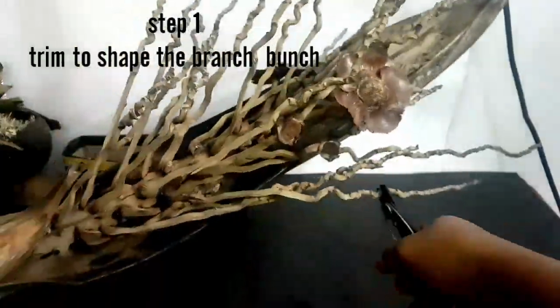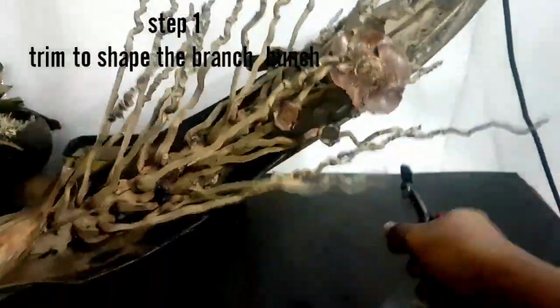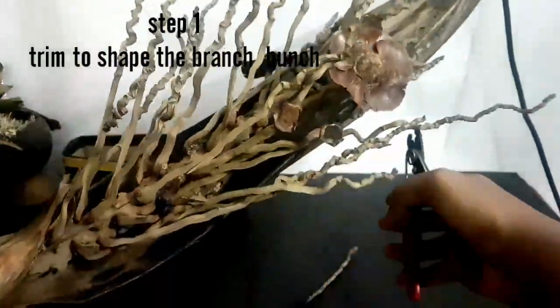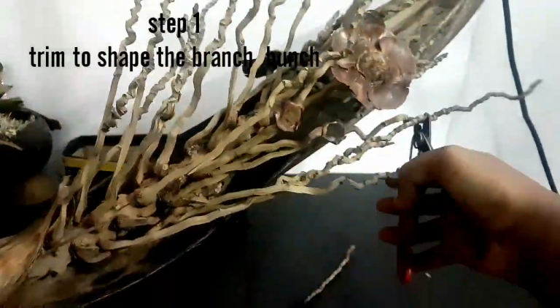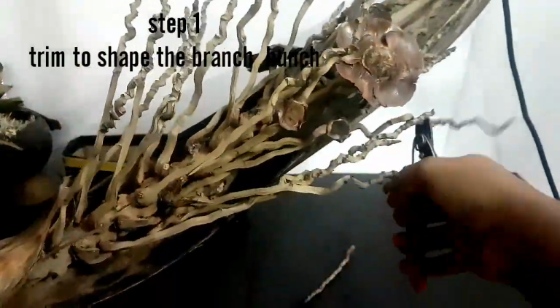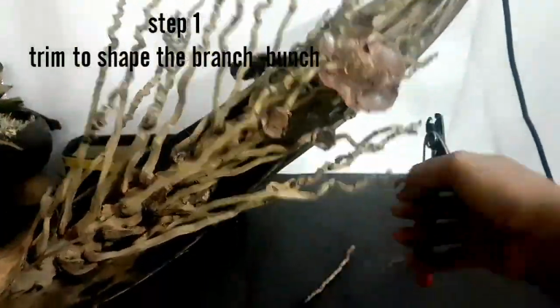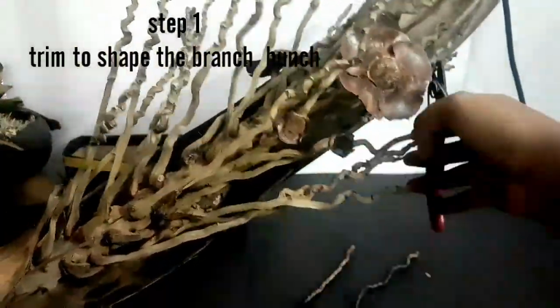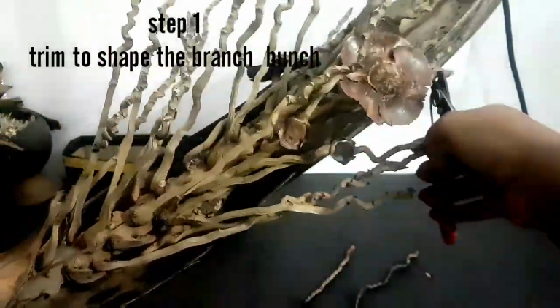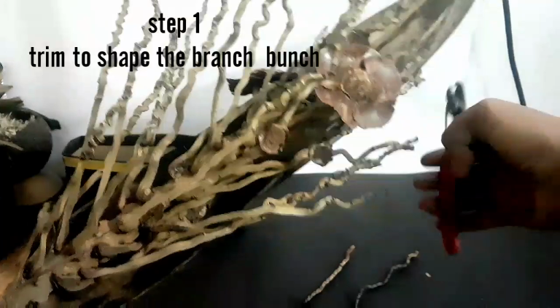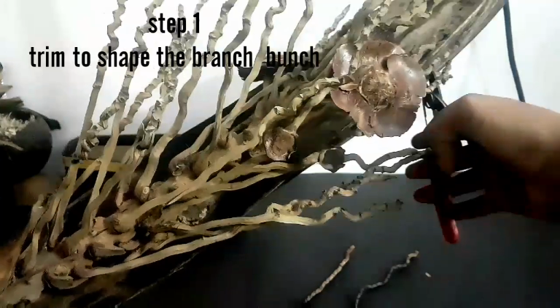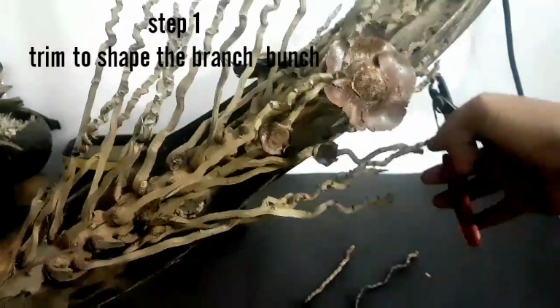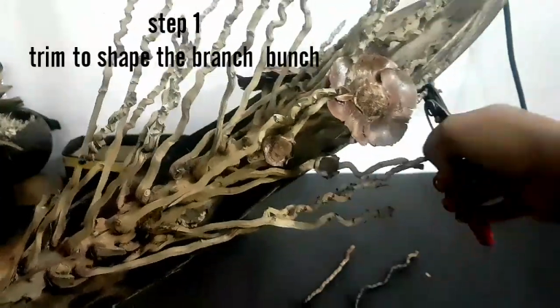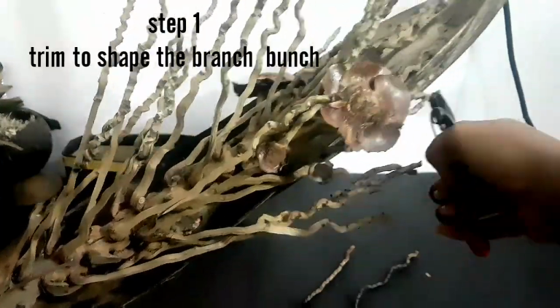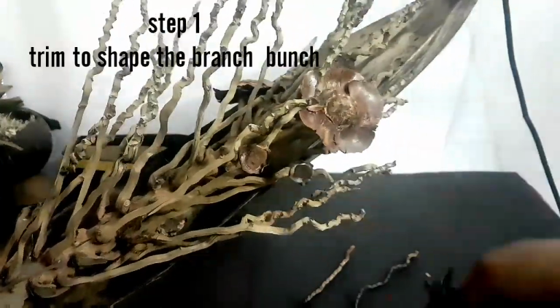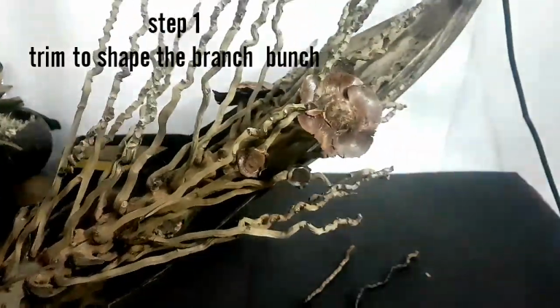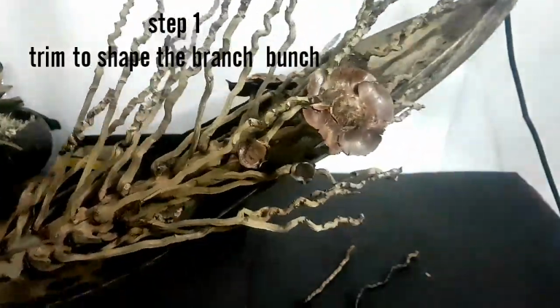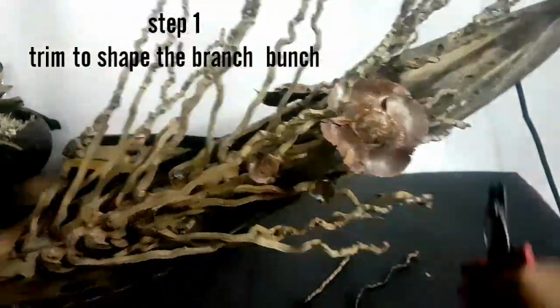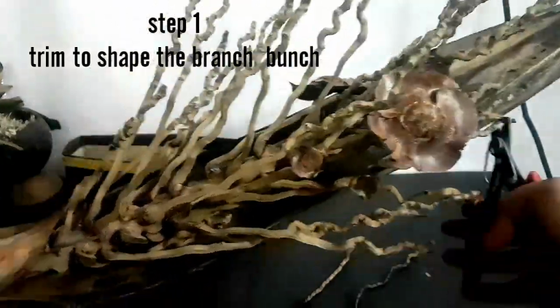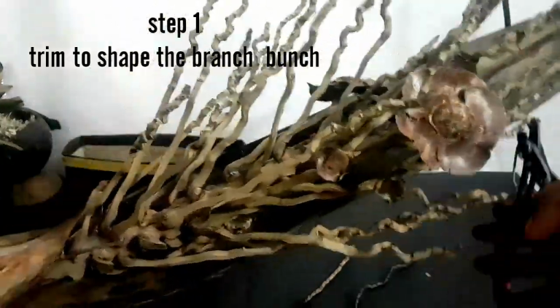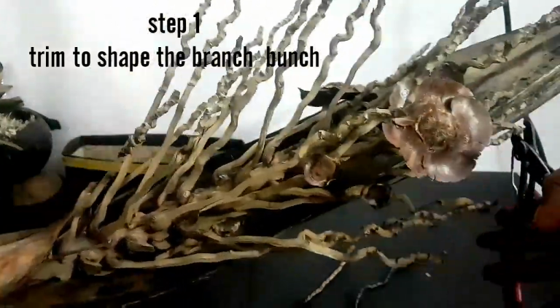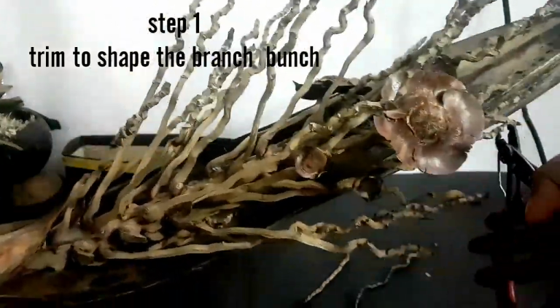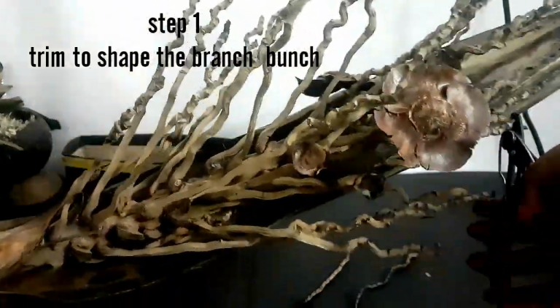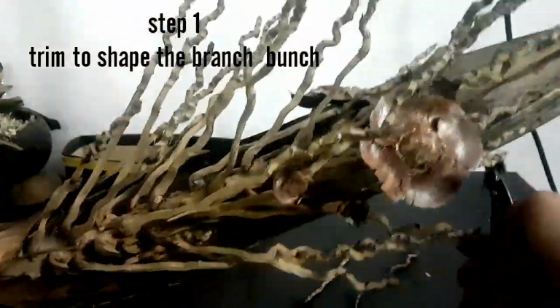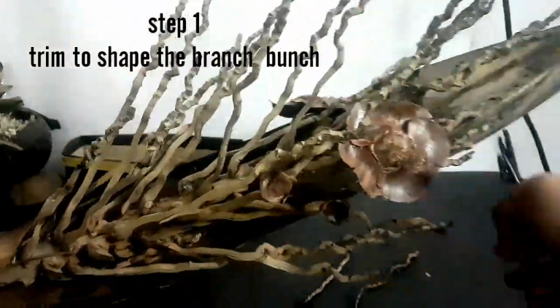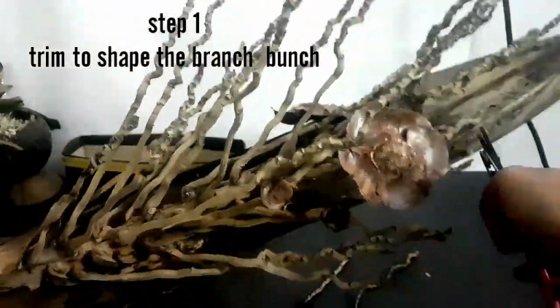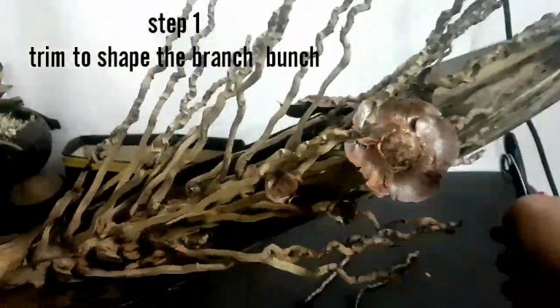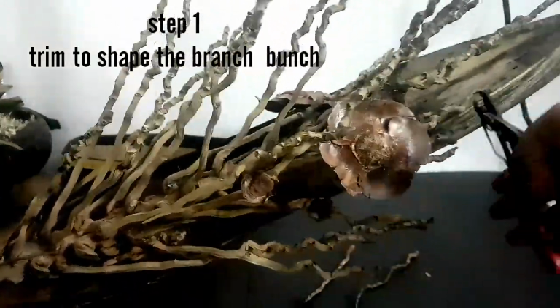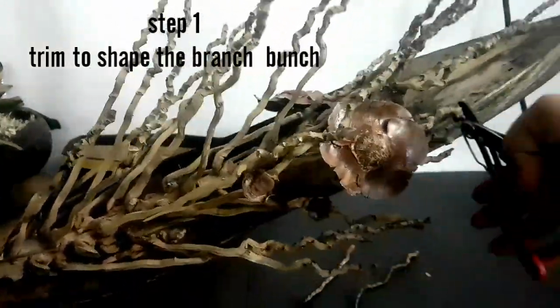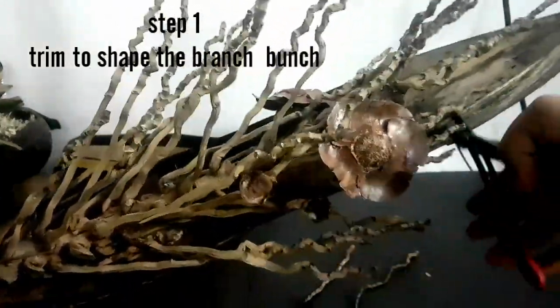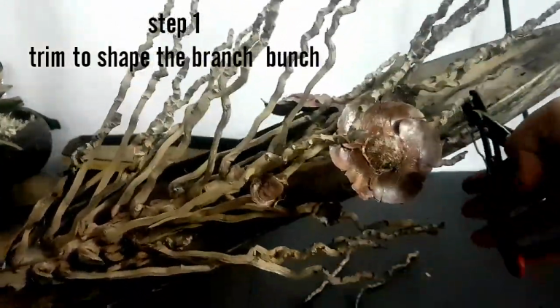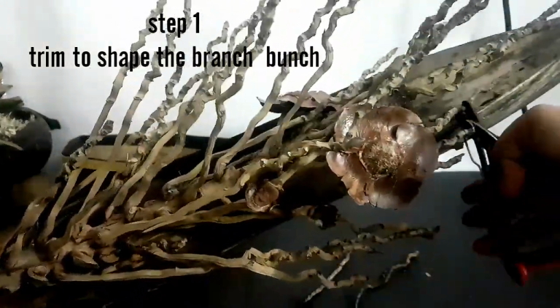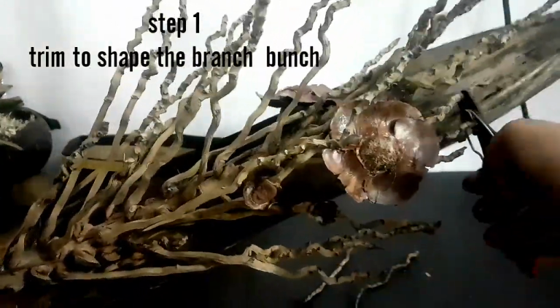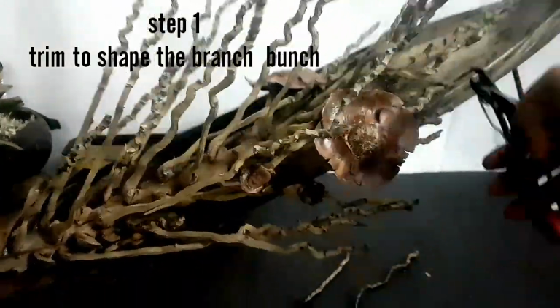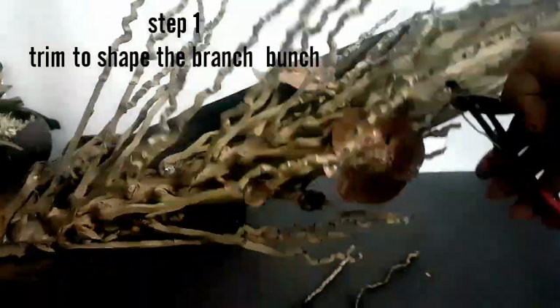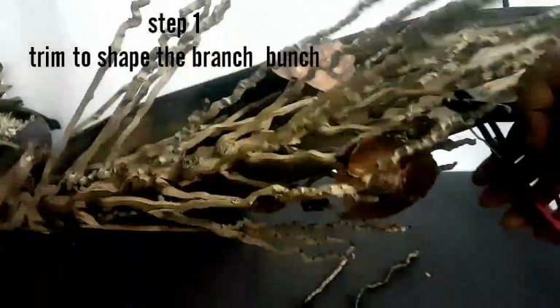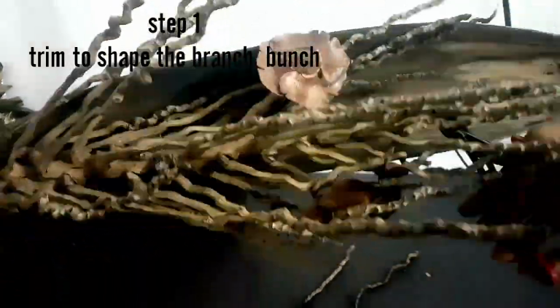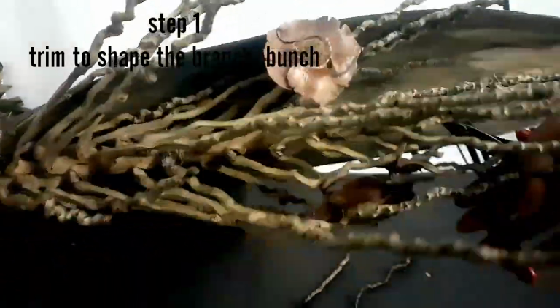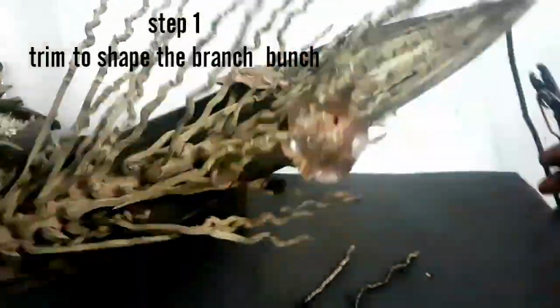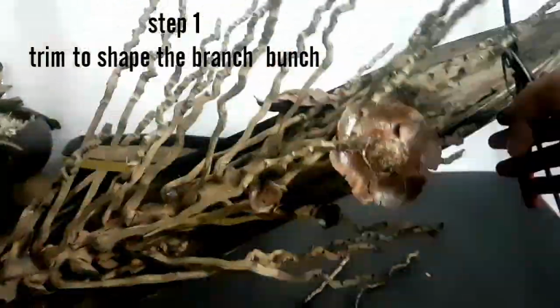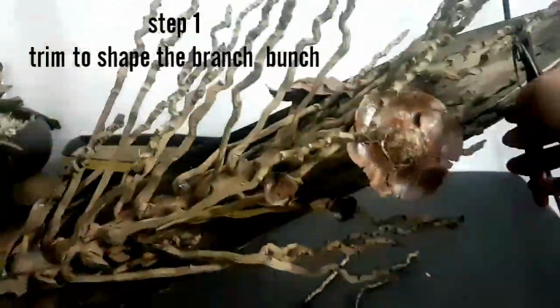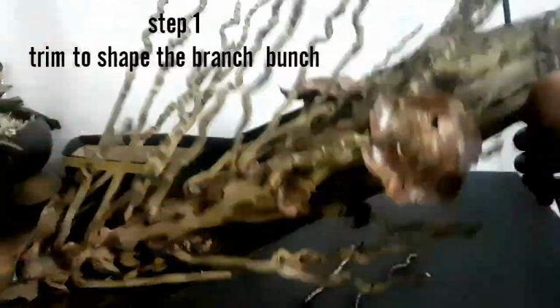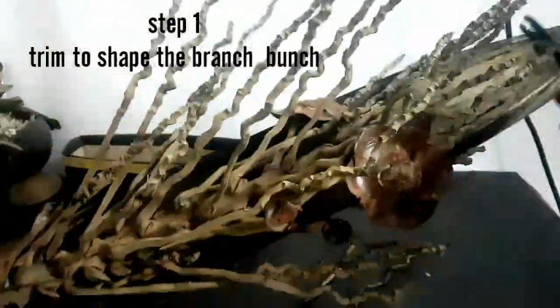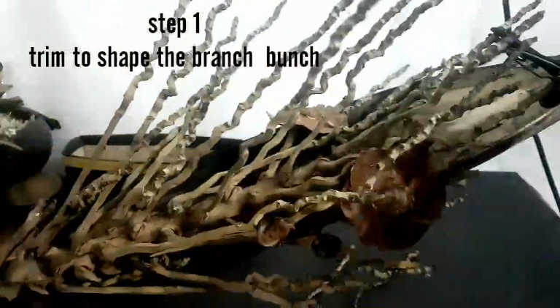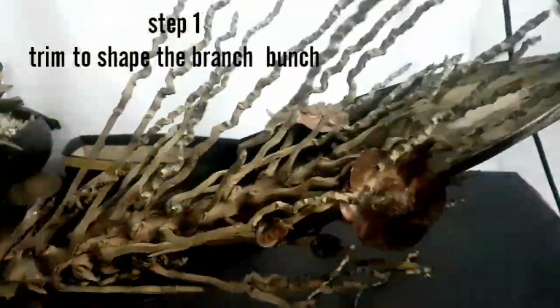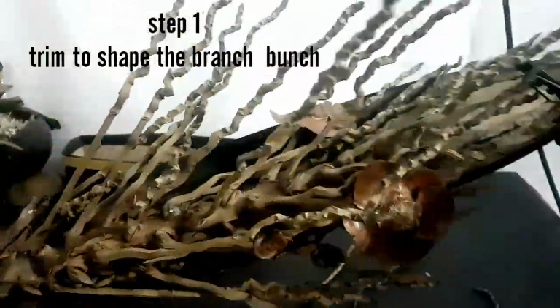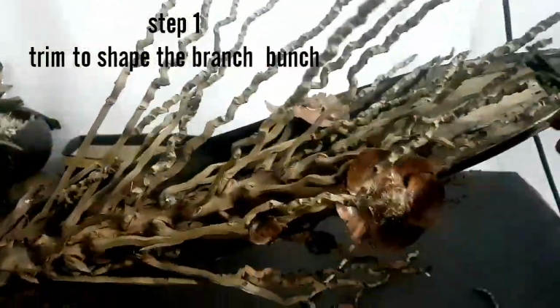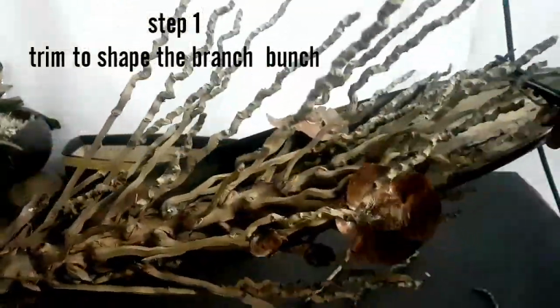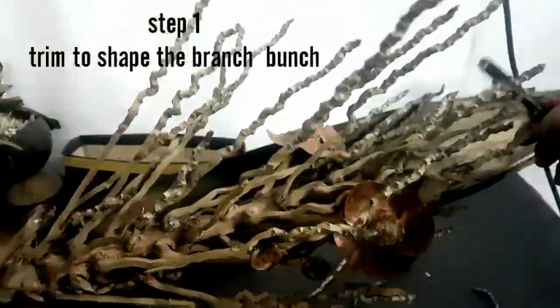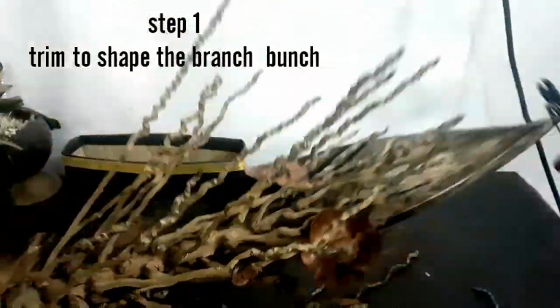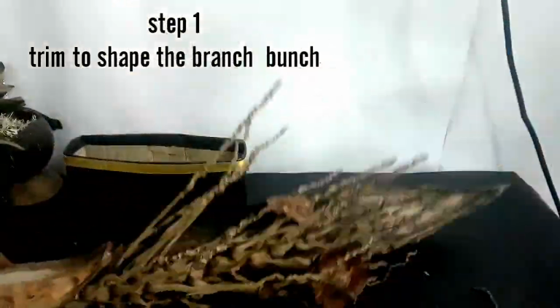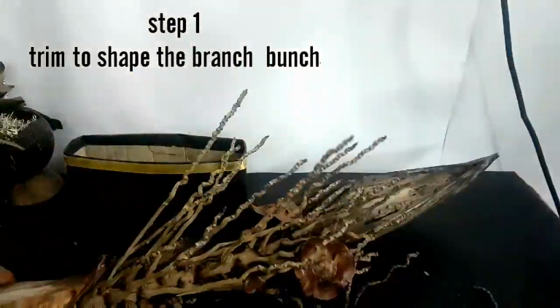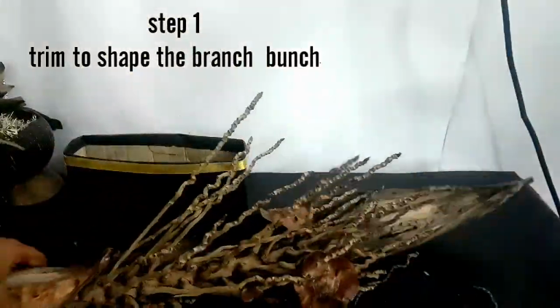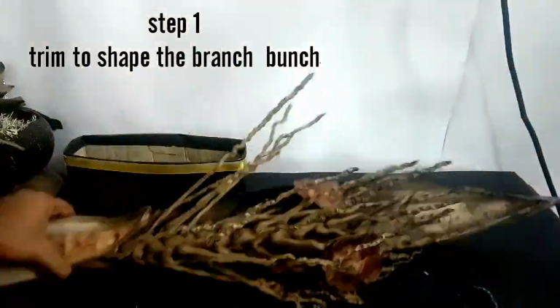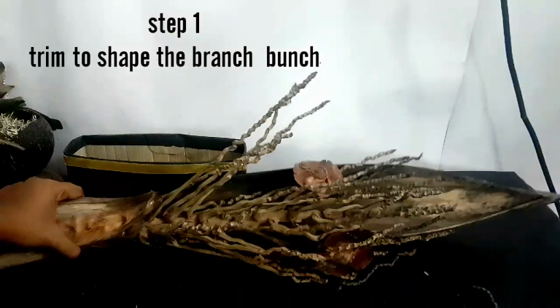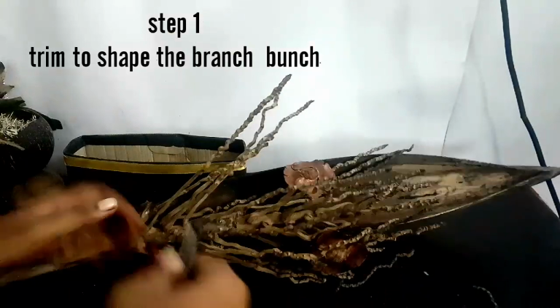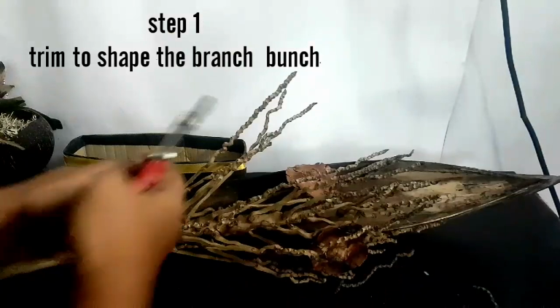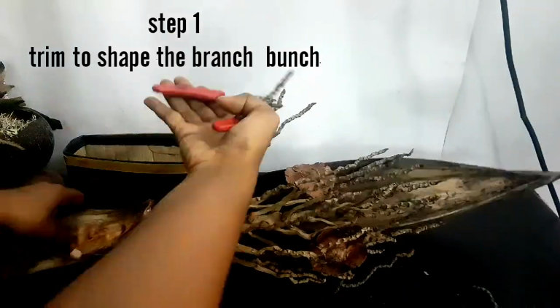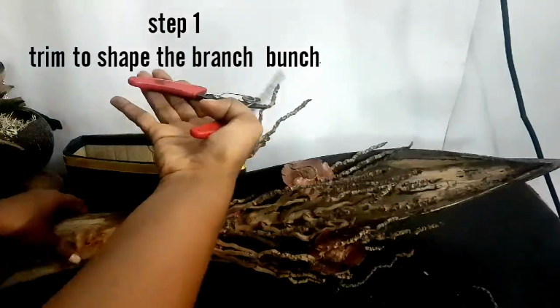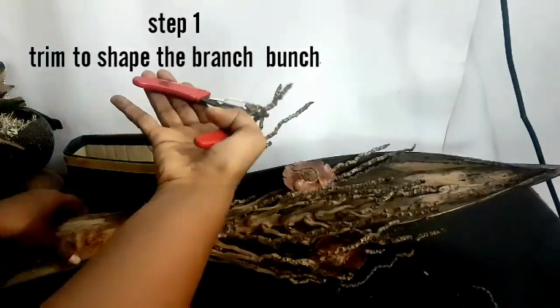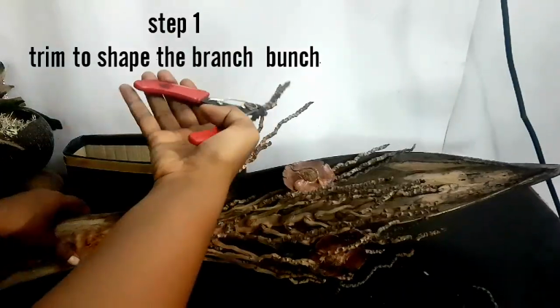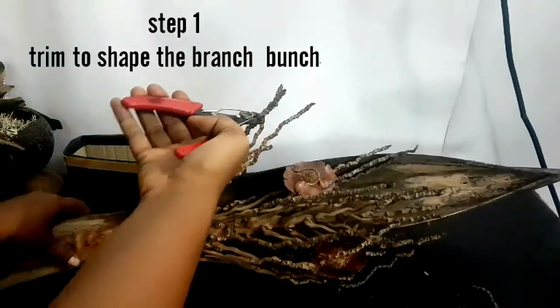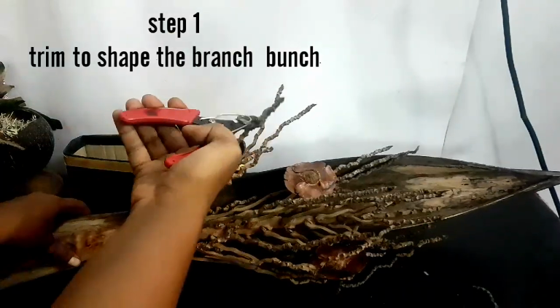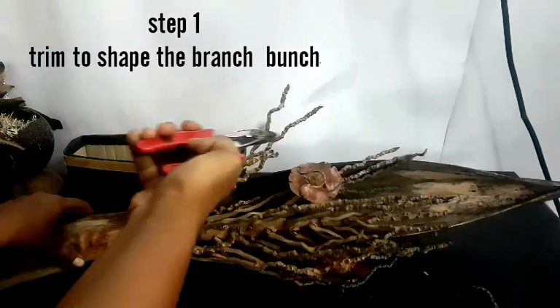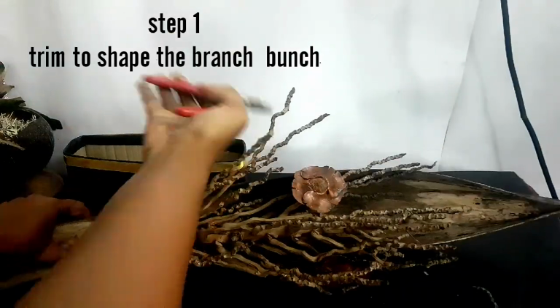First step, just cut off some of the long branches to make a nice shape.